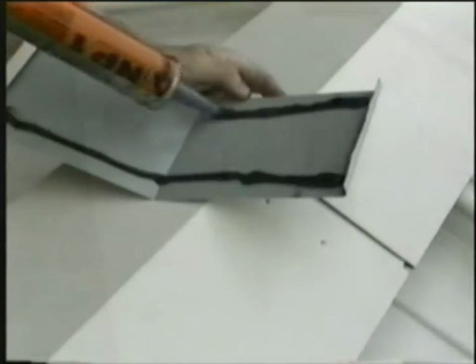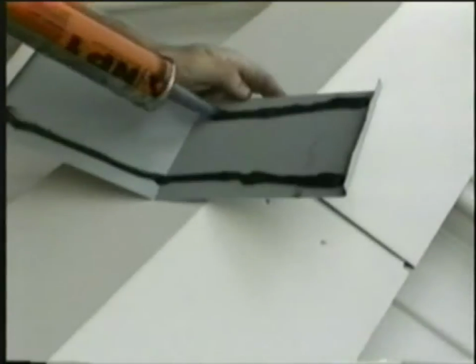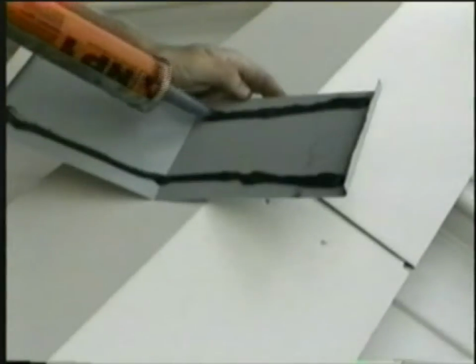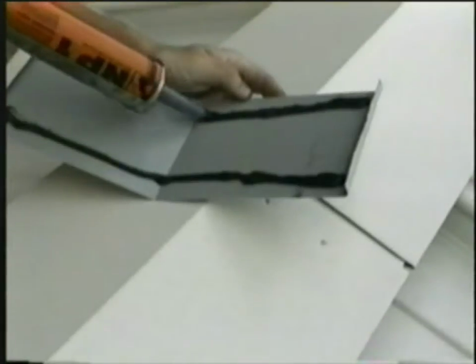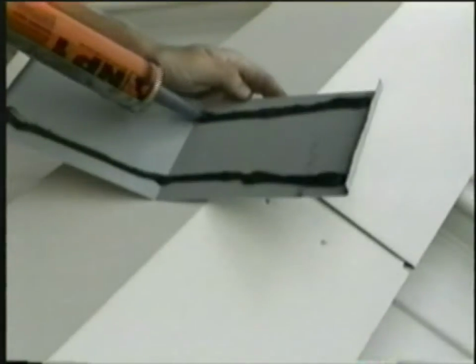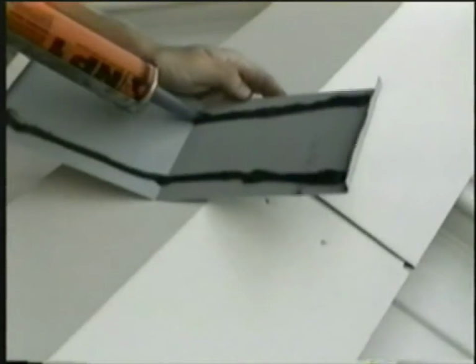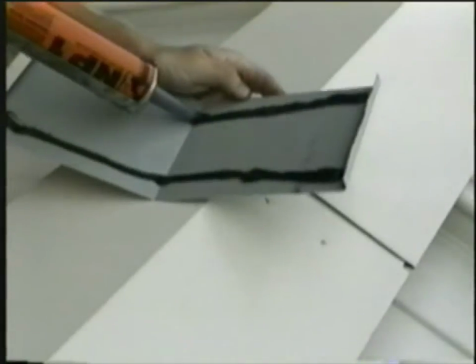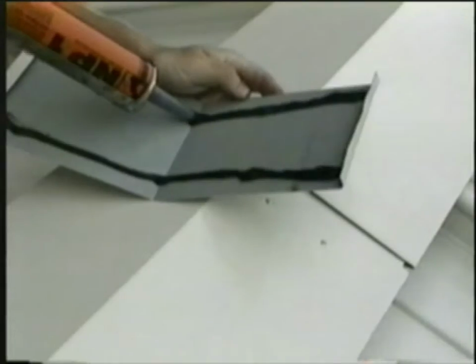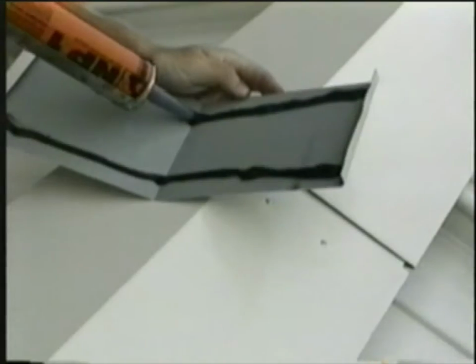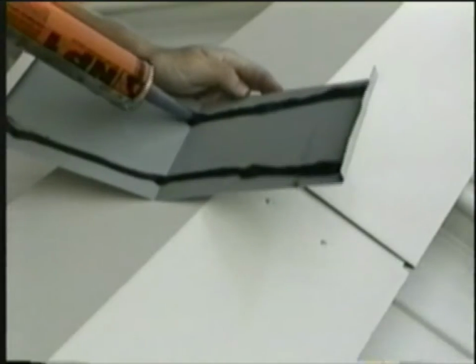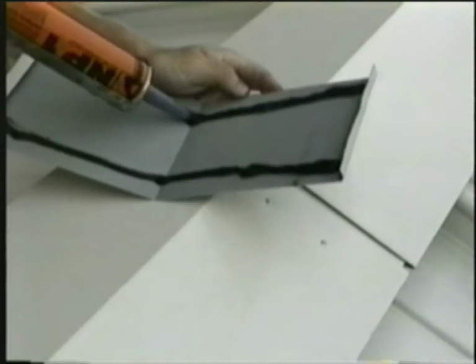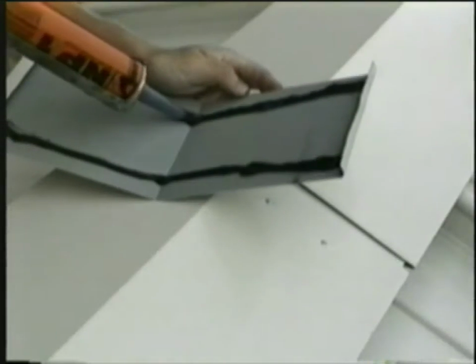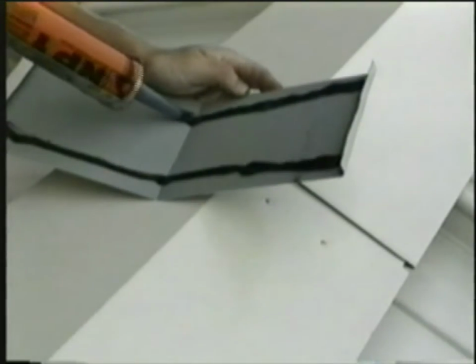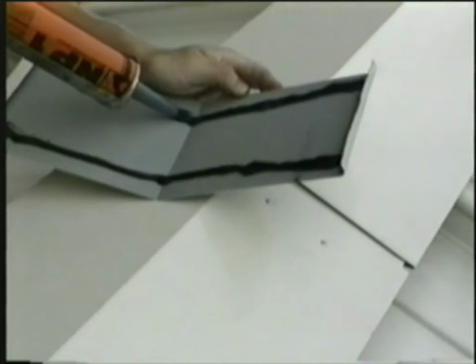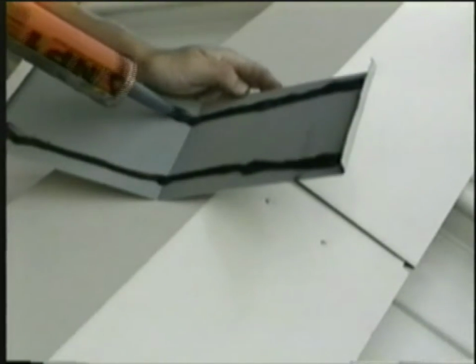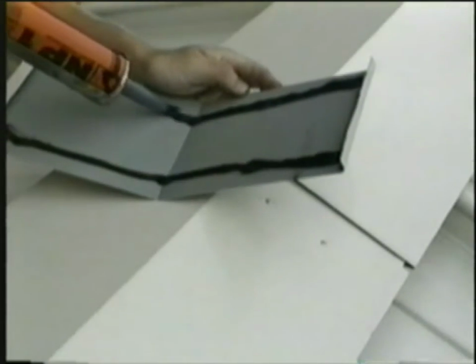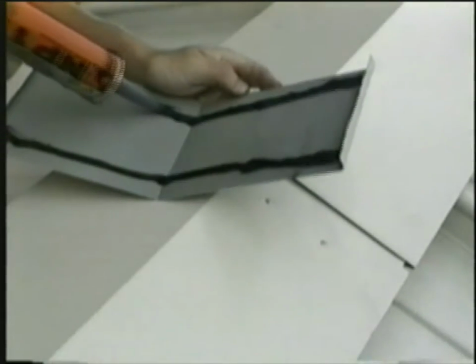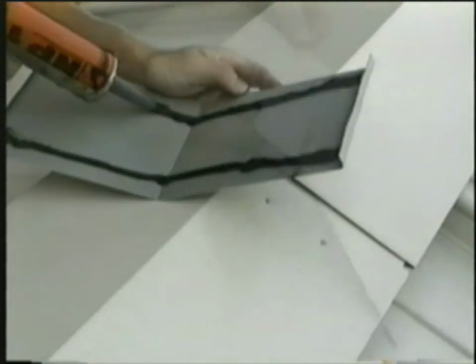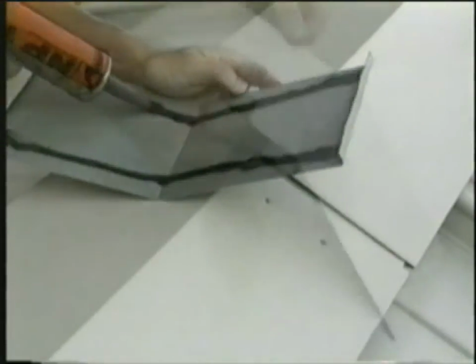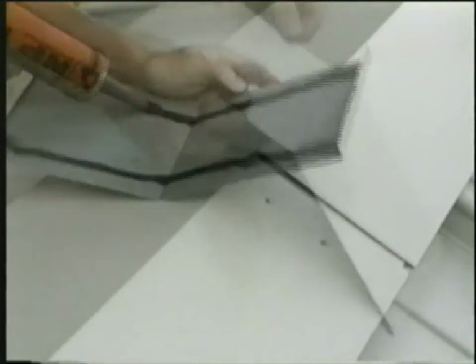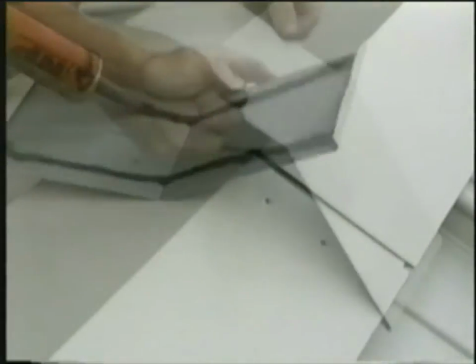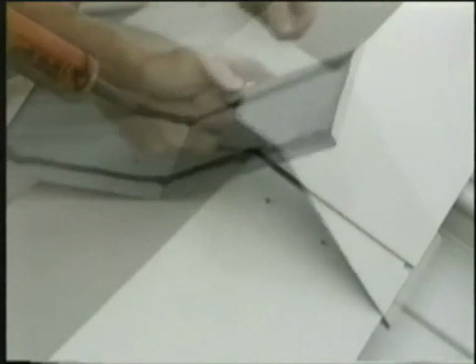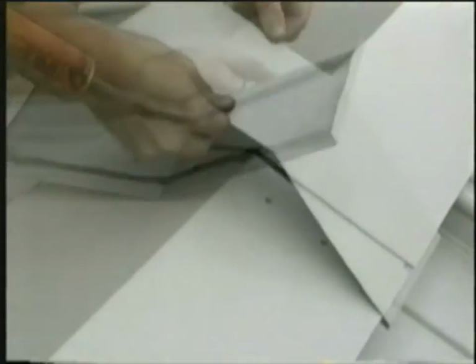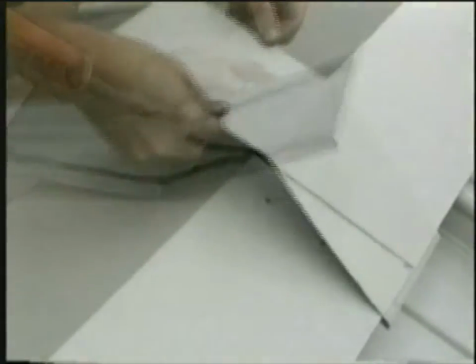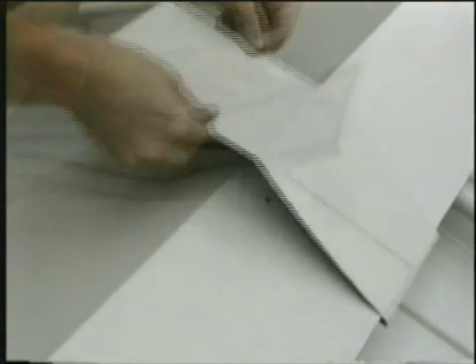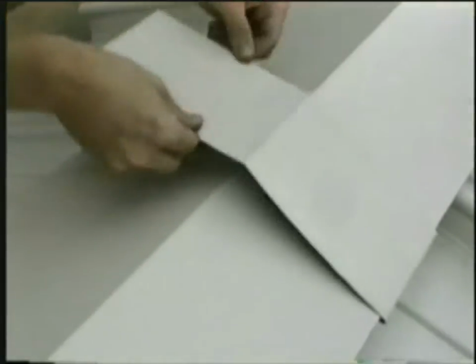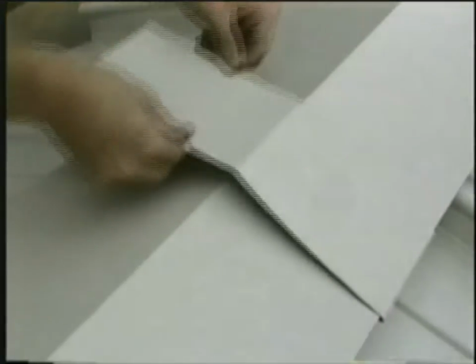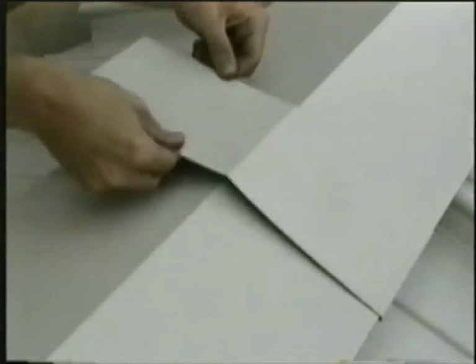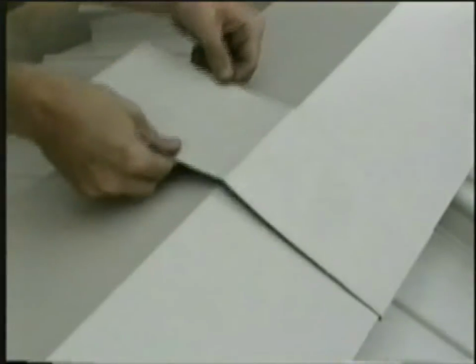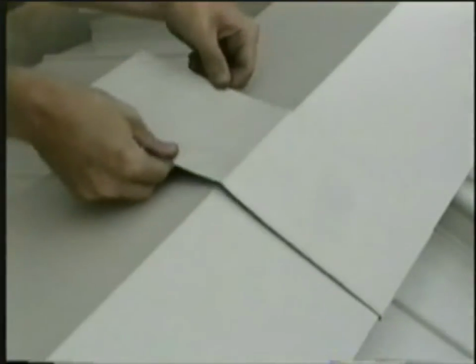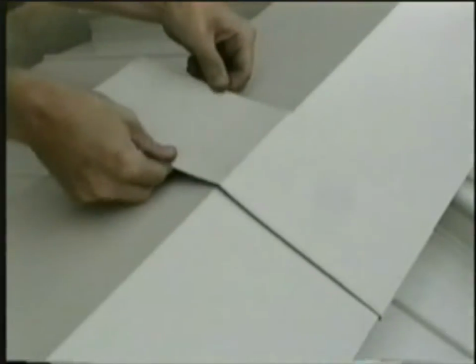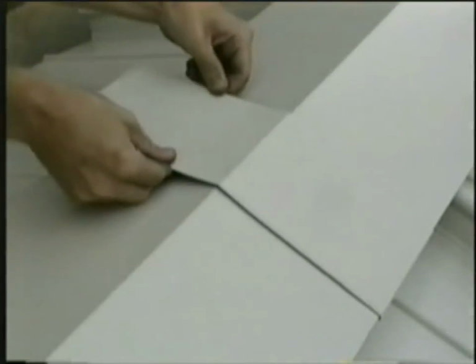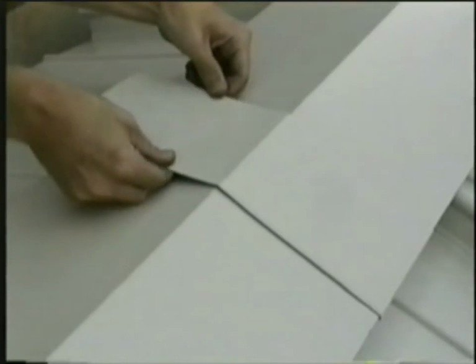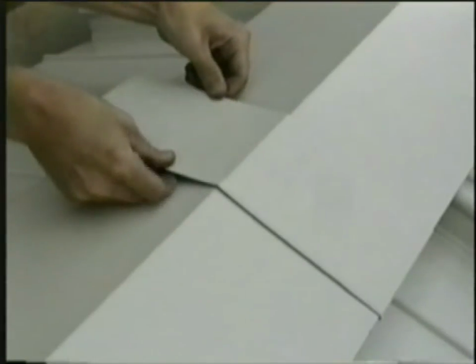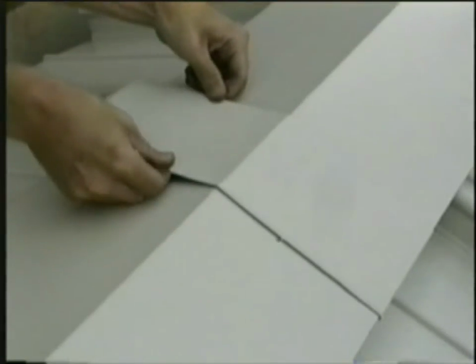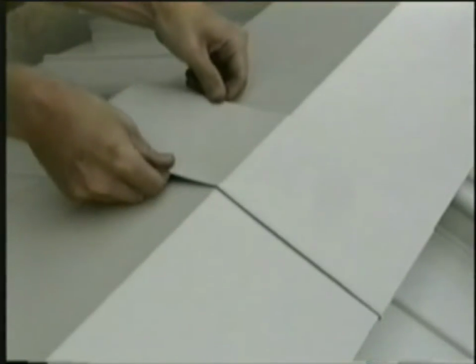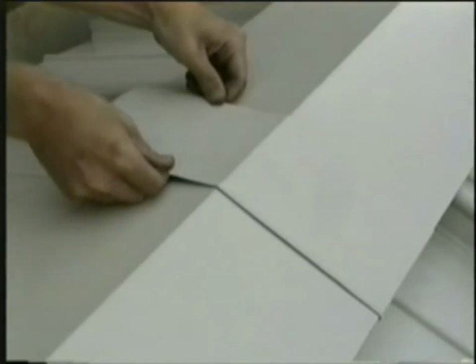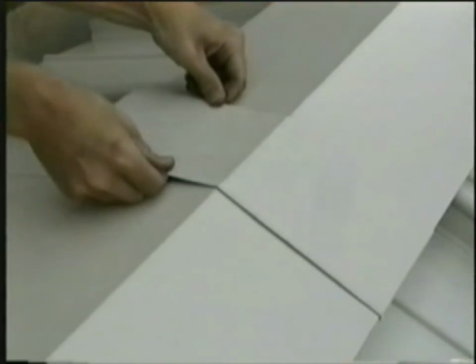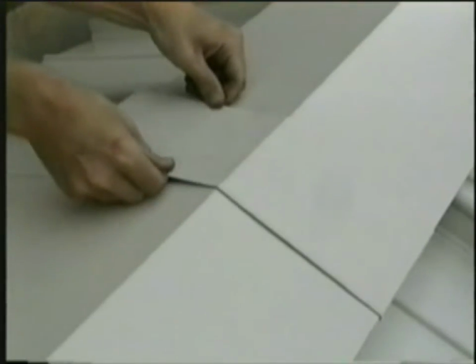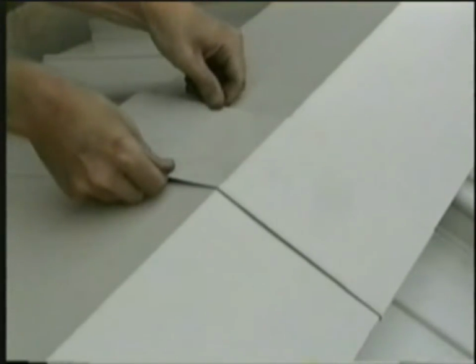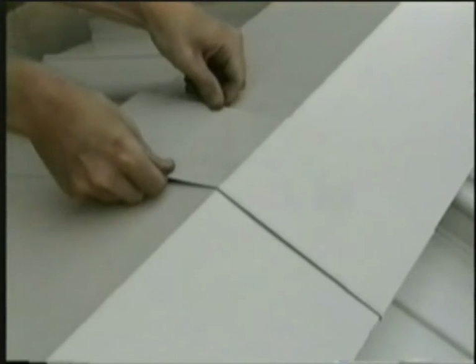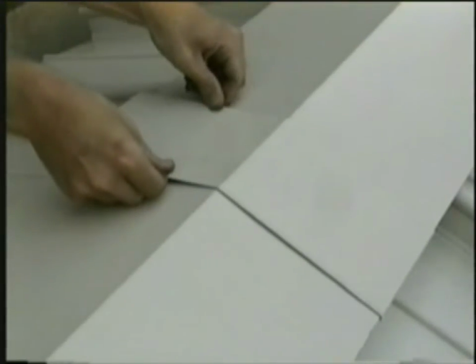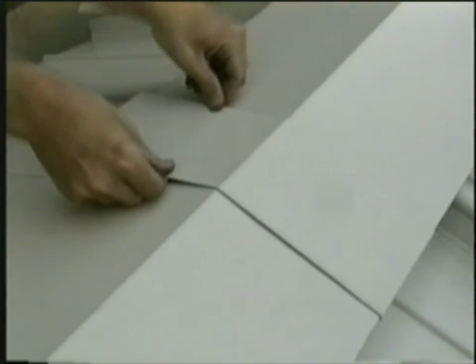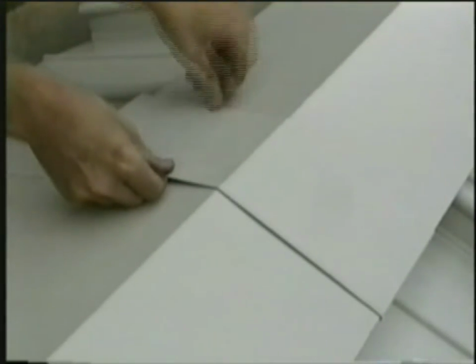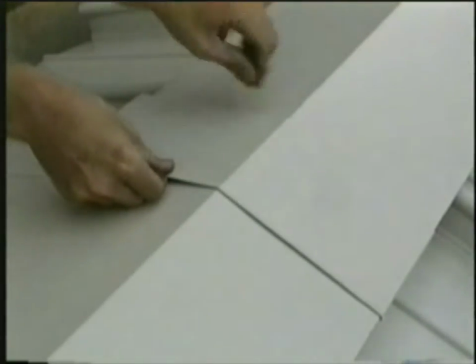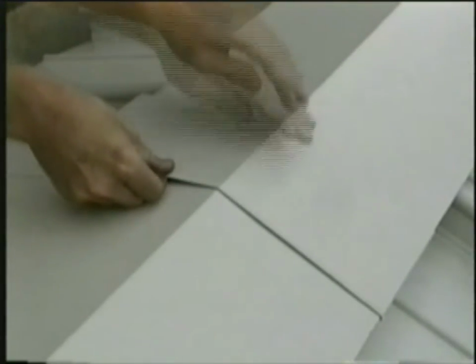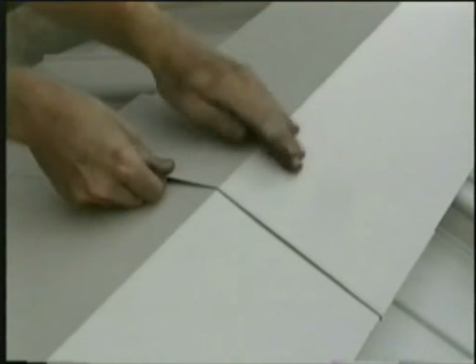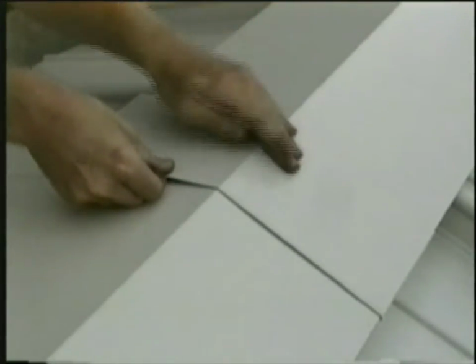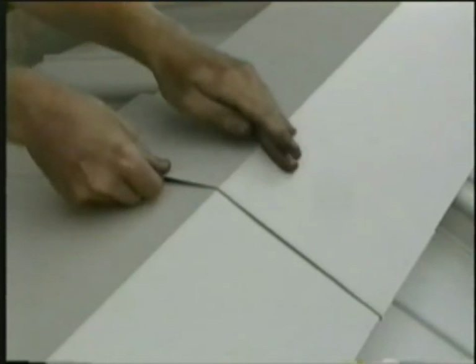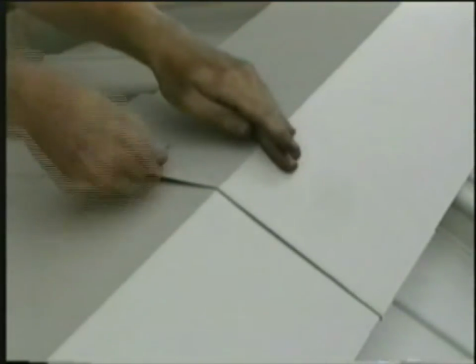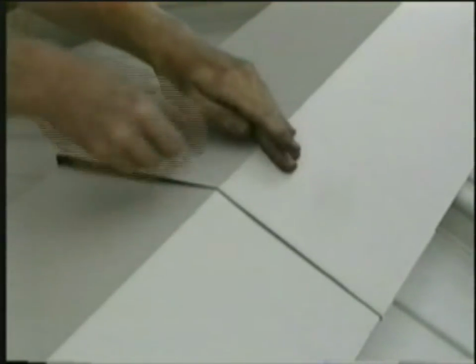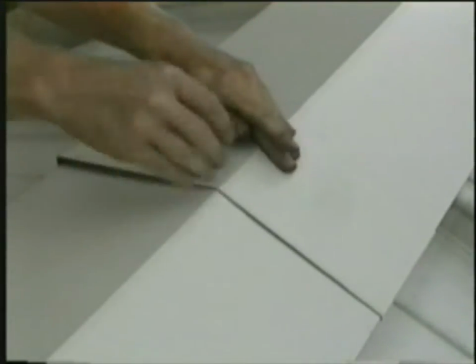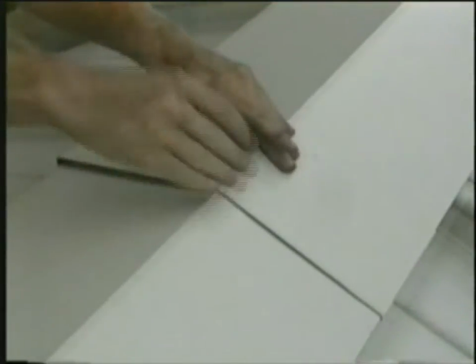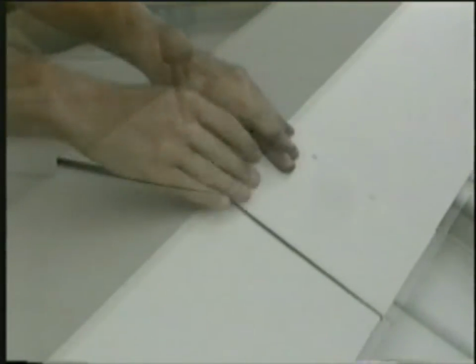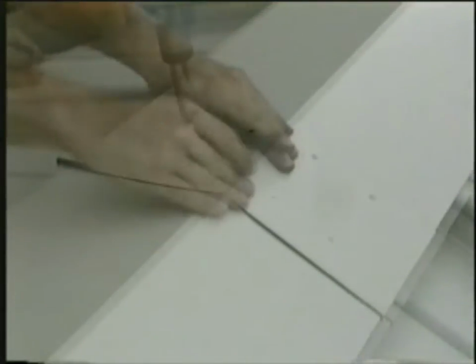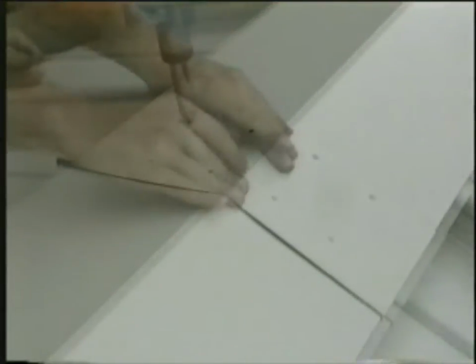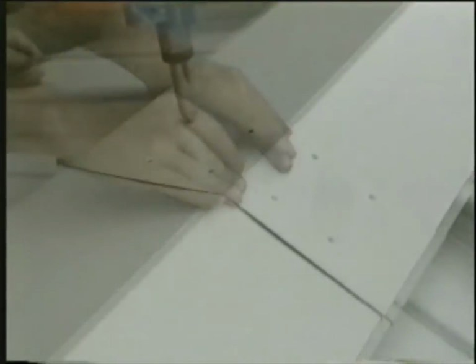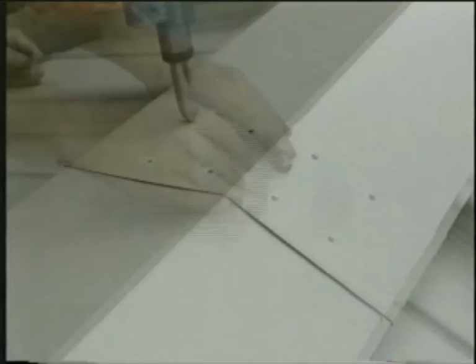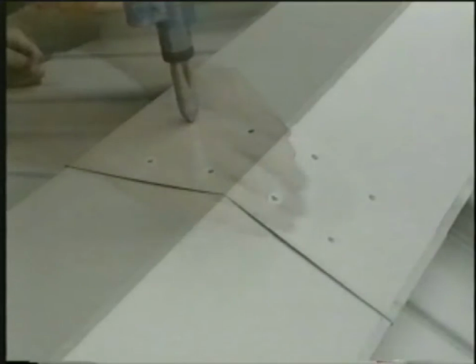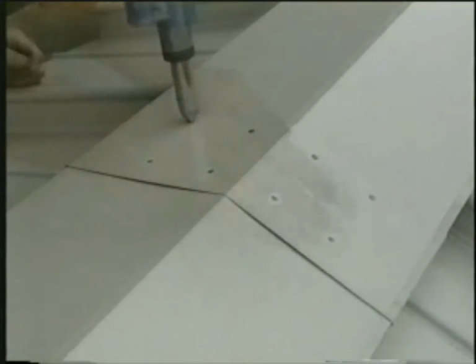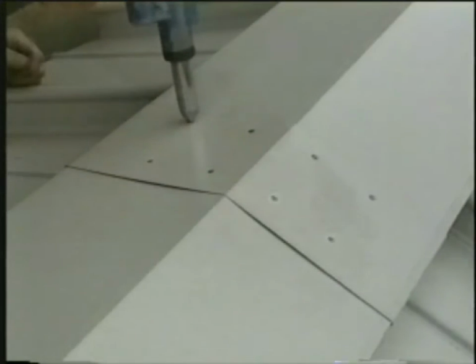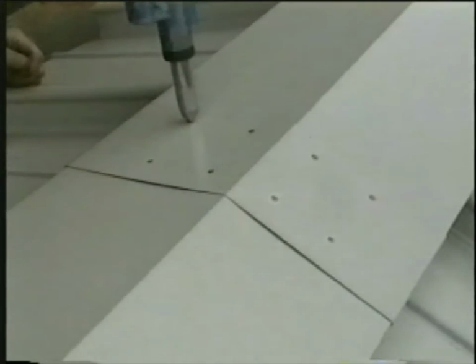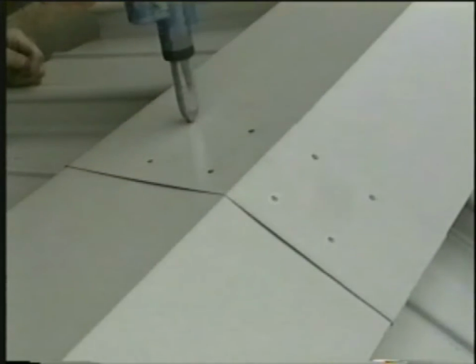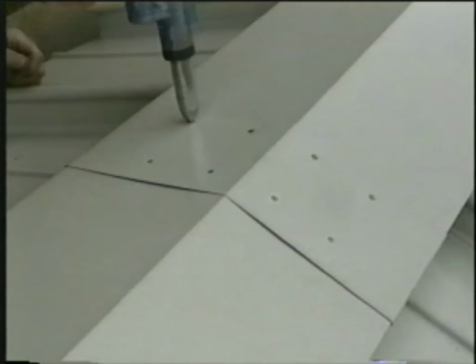Install the ridge flashing cover plates. See the flashing expansion joints installation video for more information.